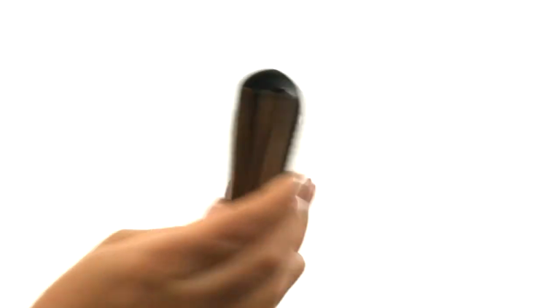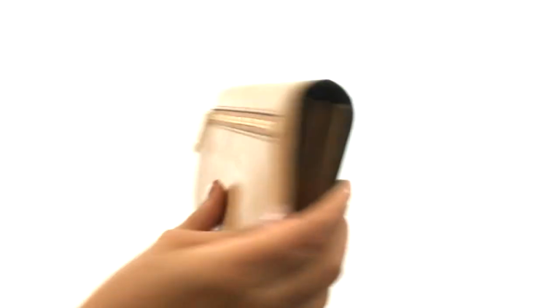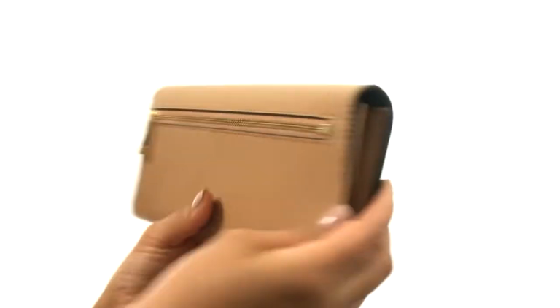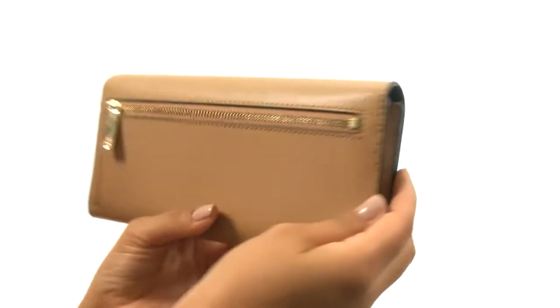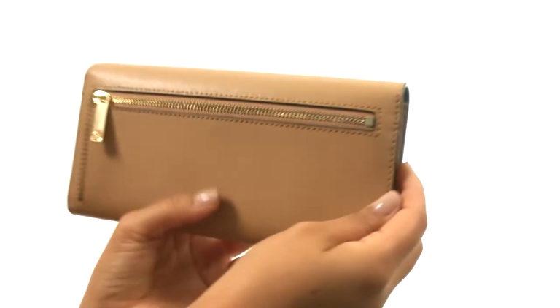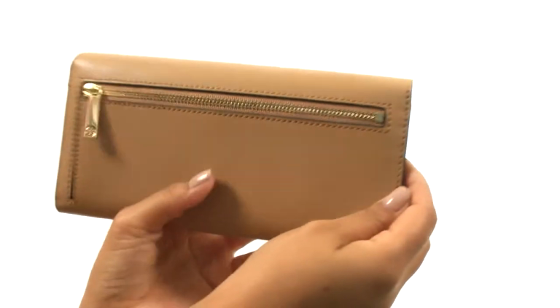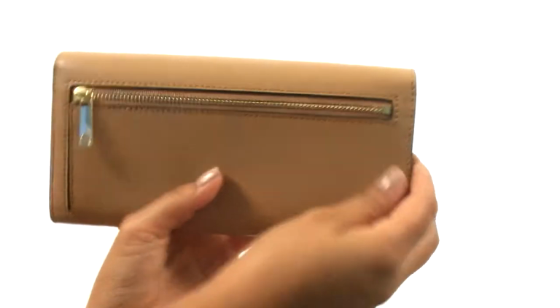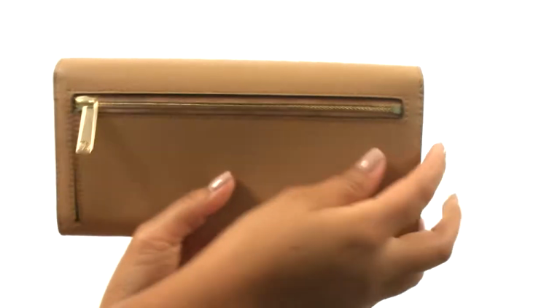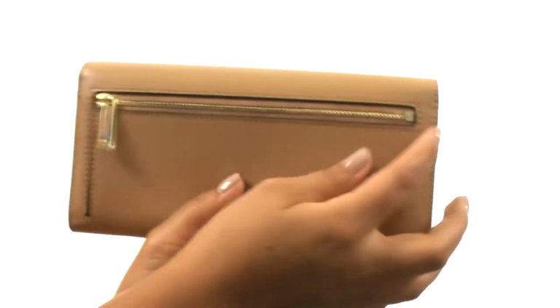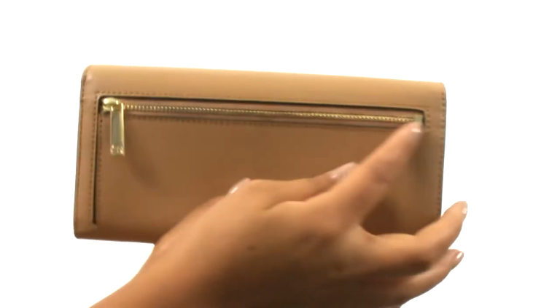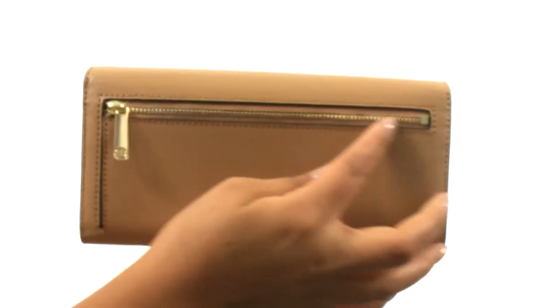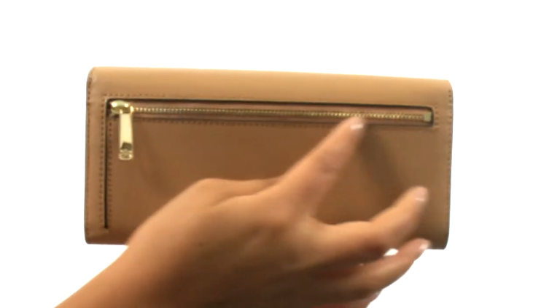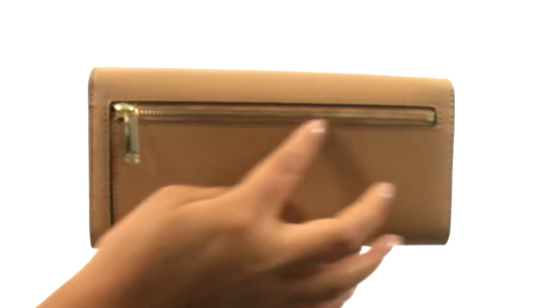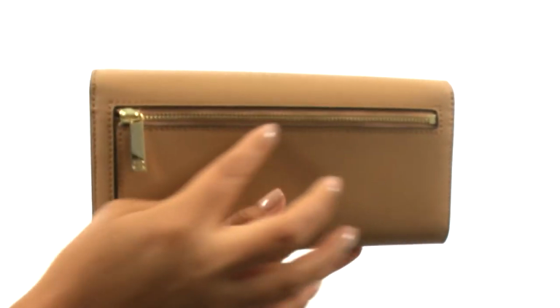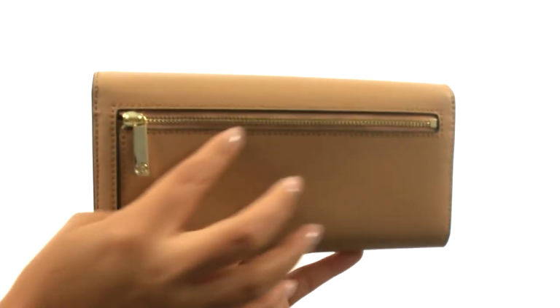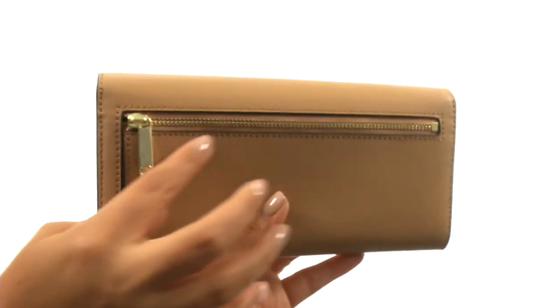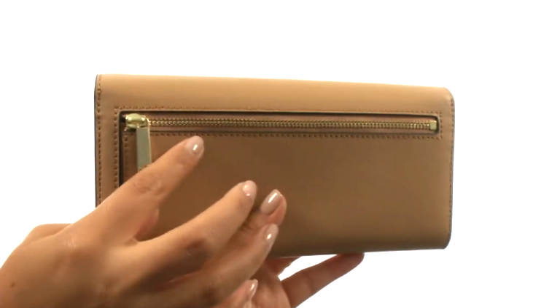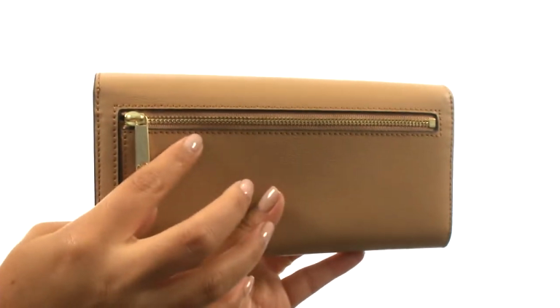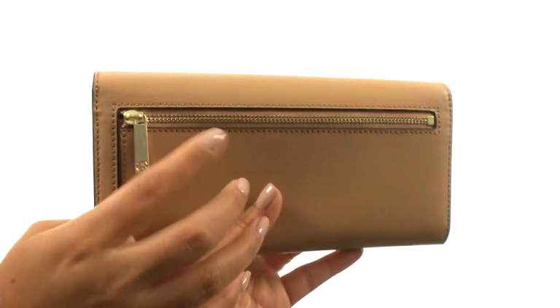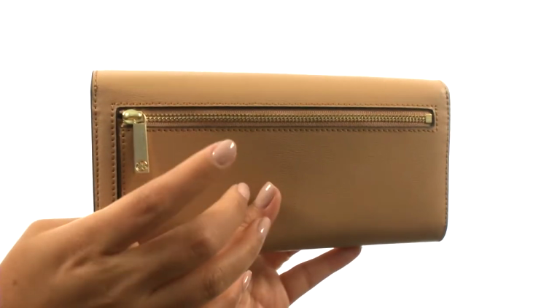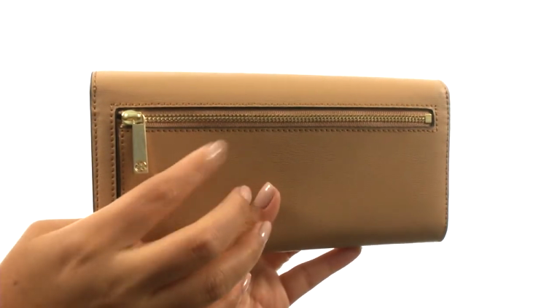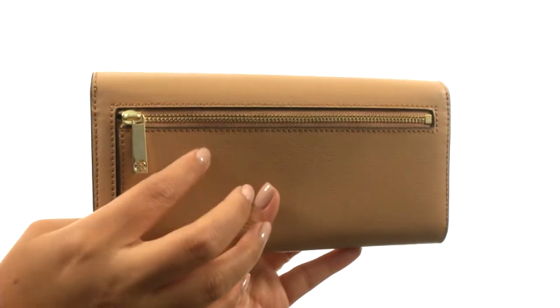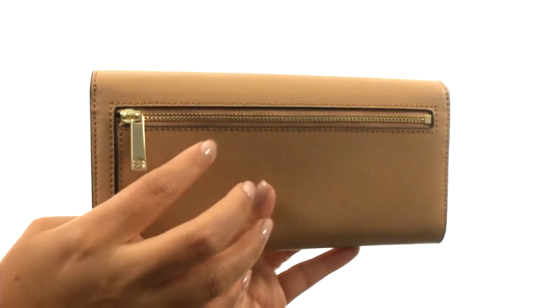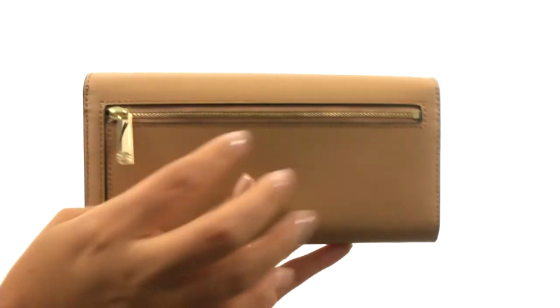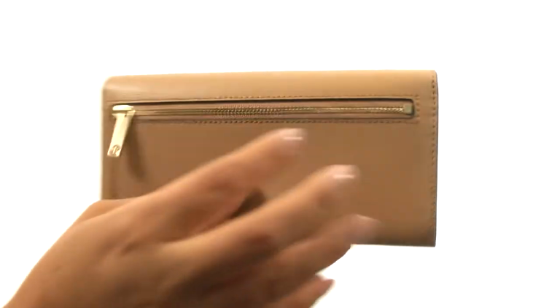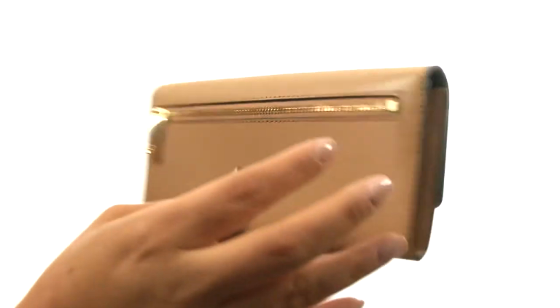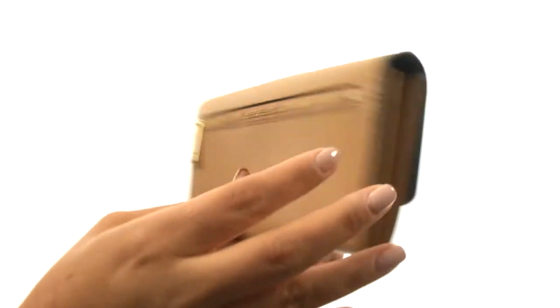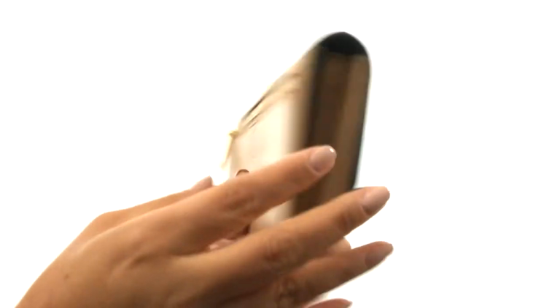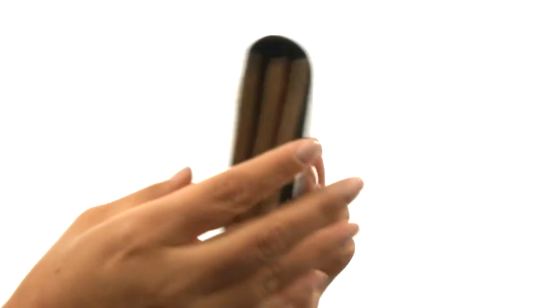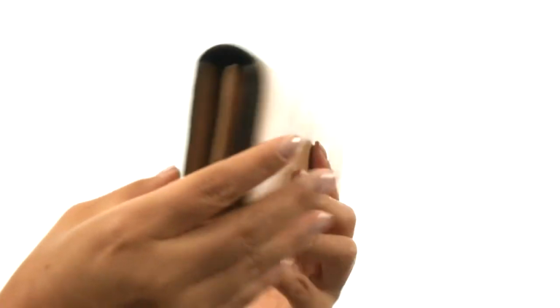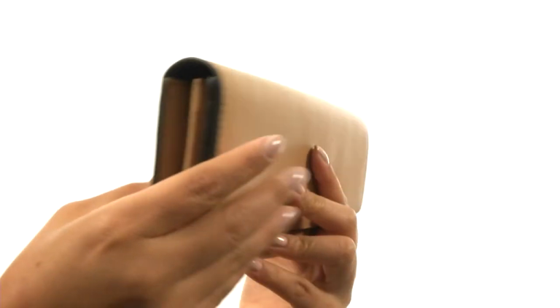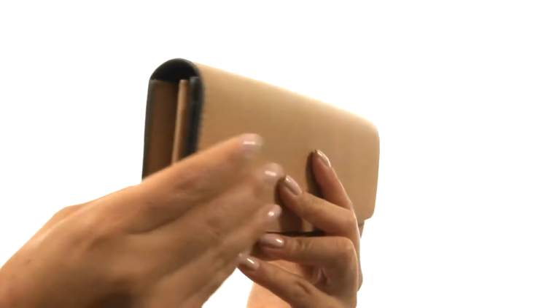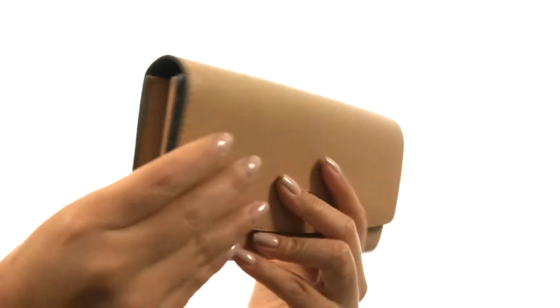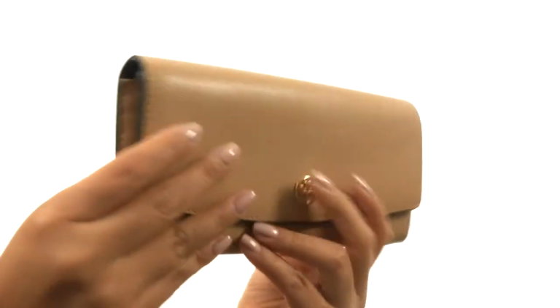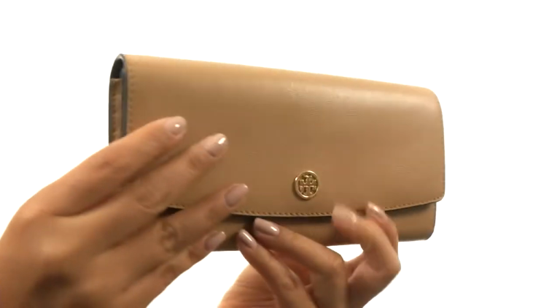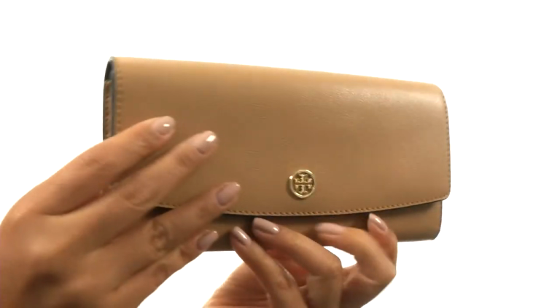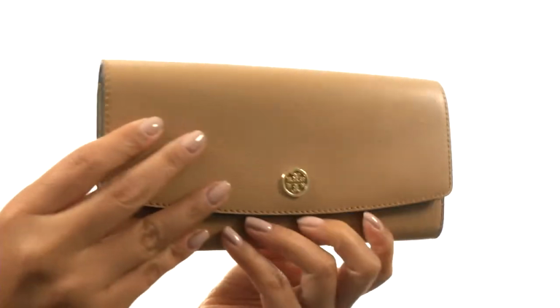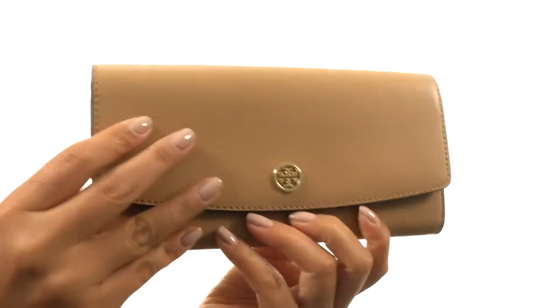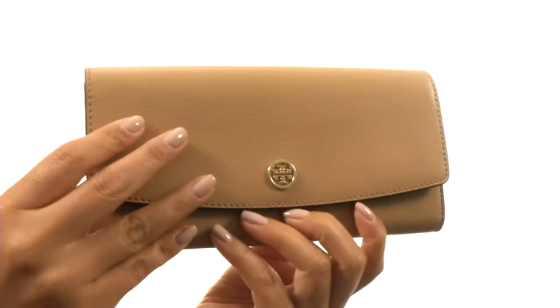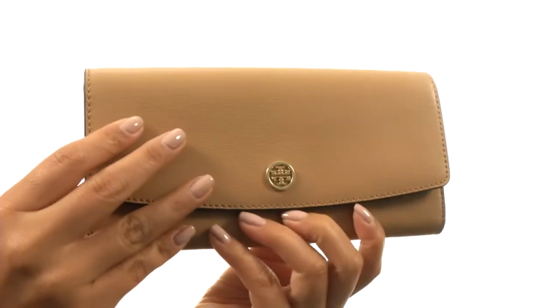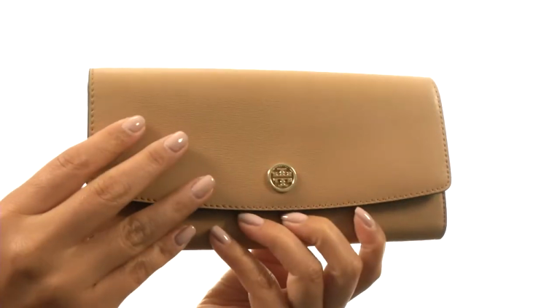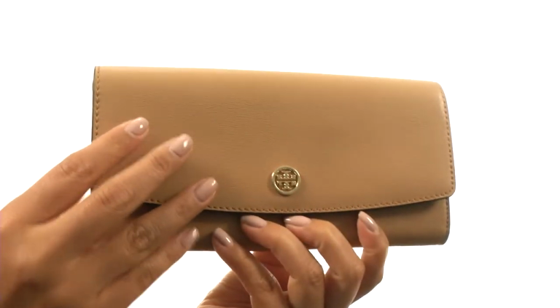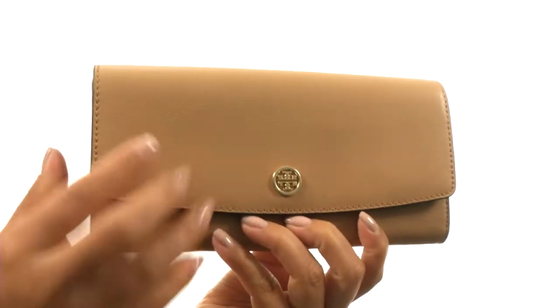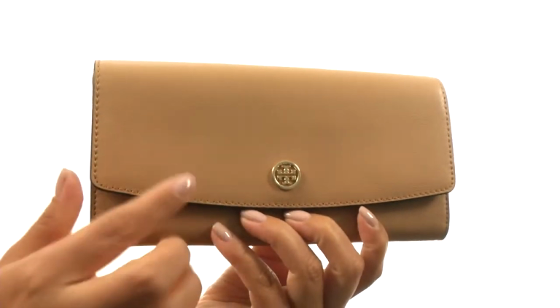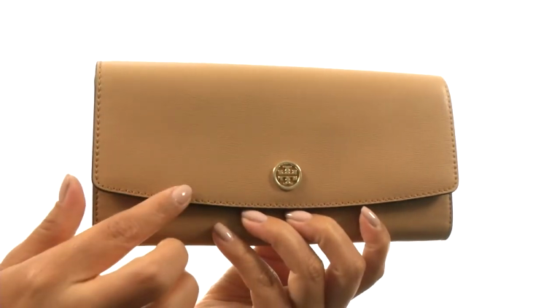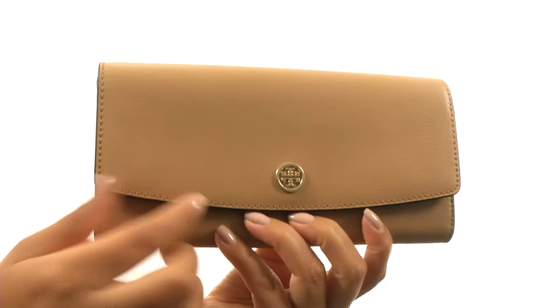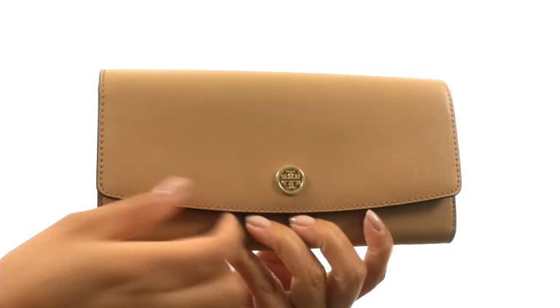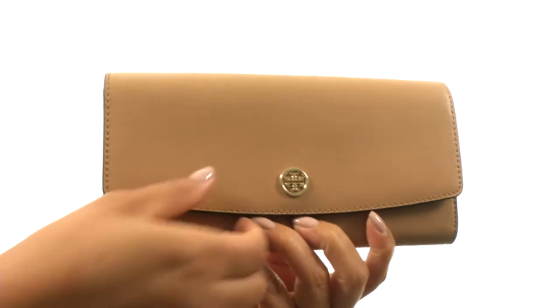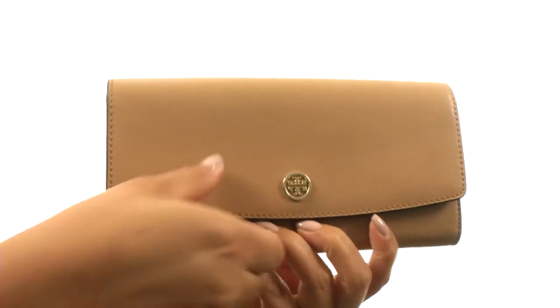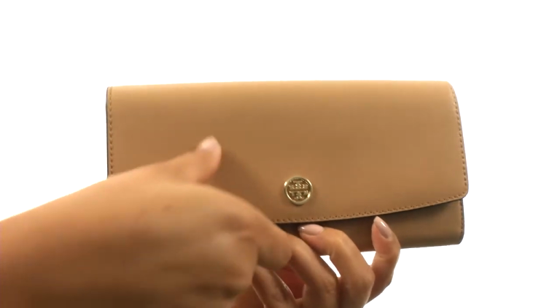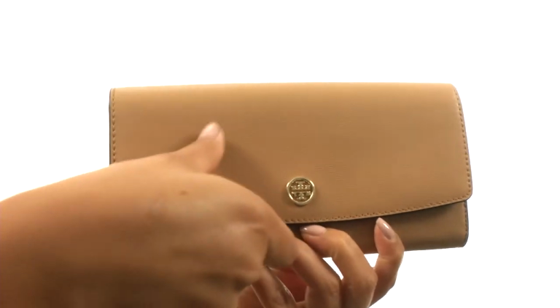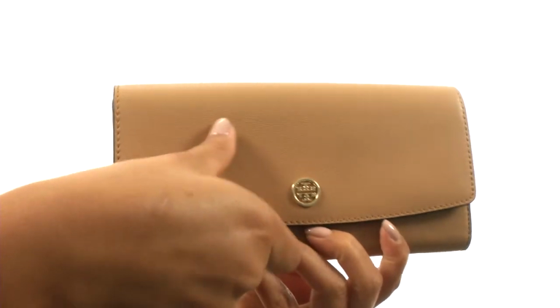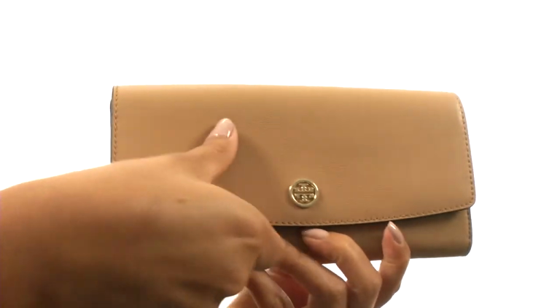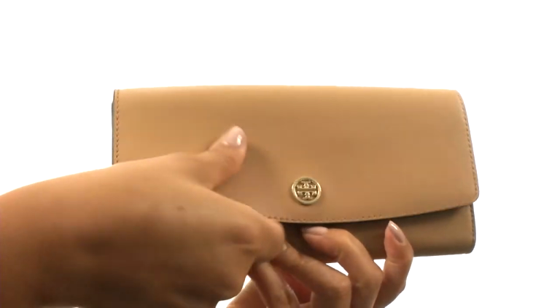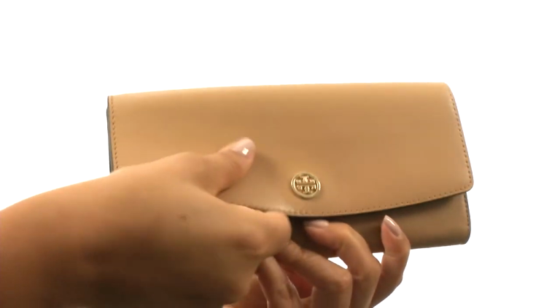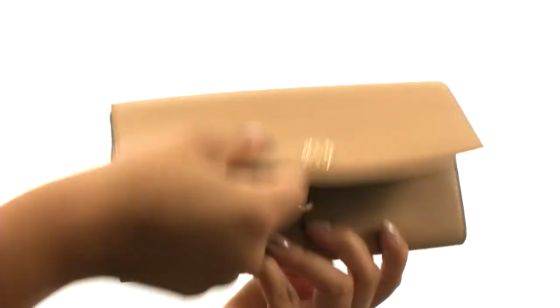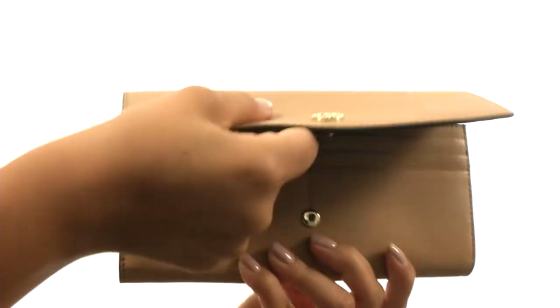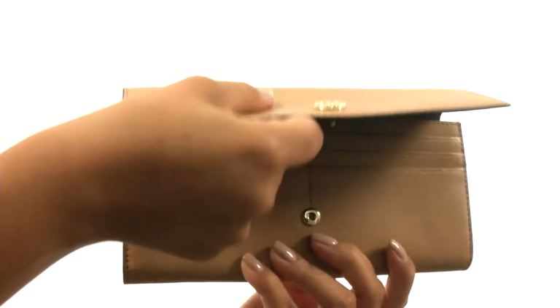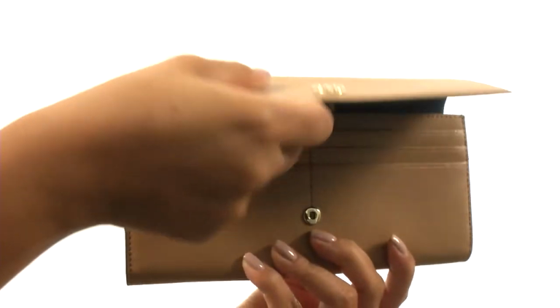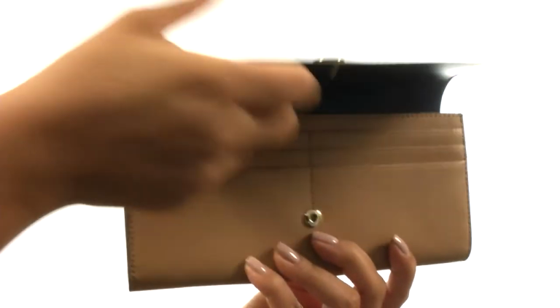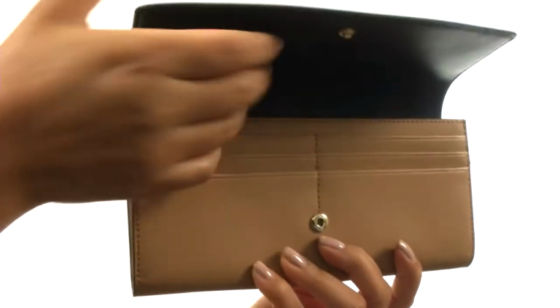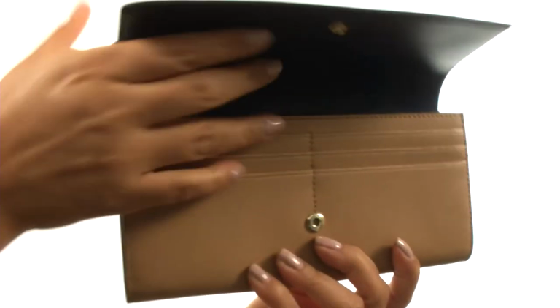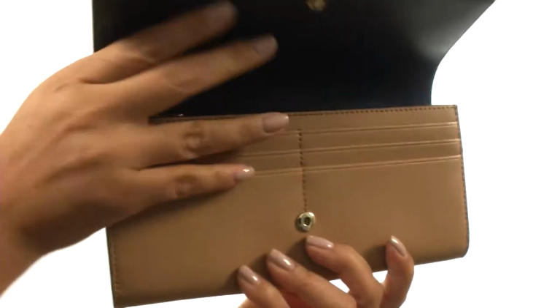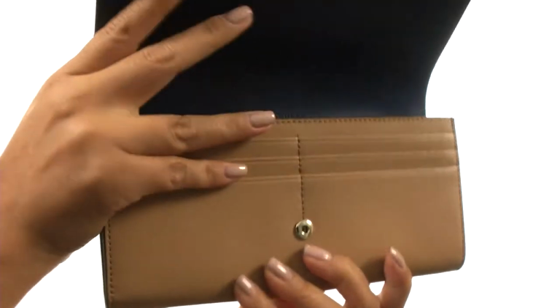It offers a zip compartment on the back, great for housing your loose change. The main compartment opens up with a snap closure.